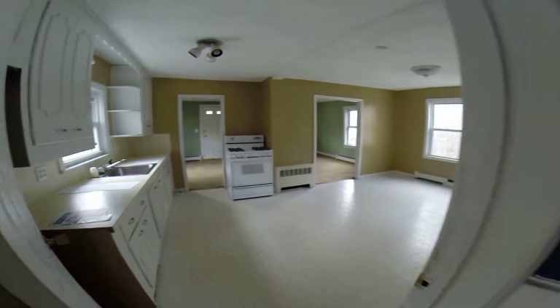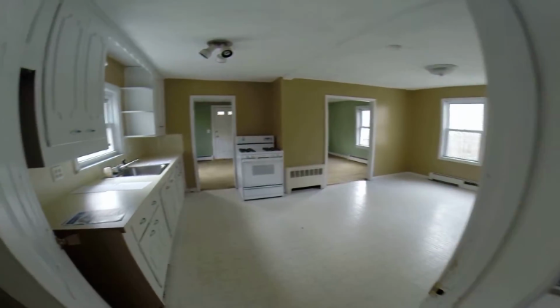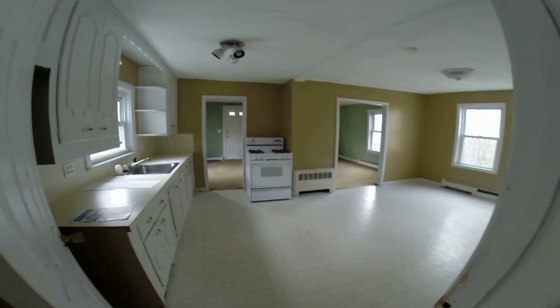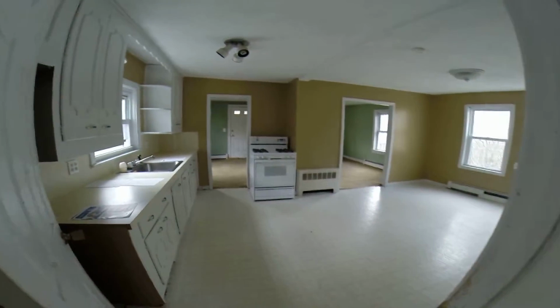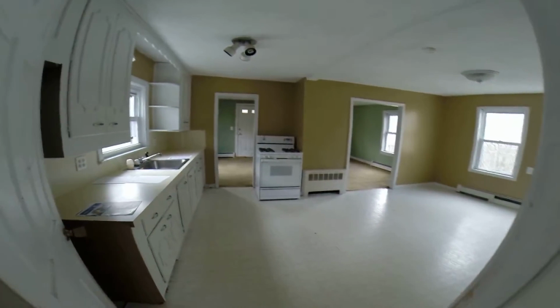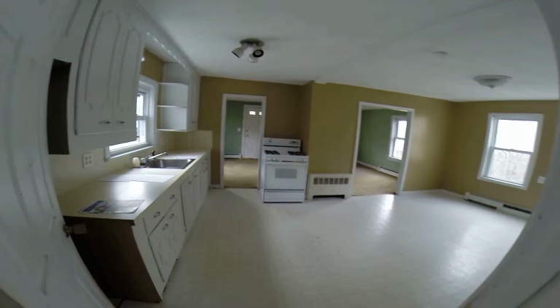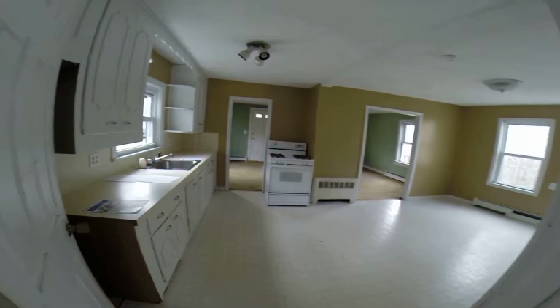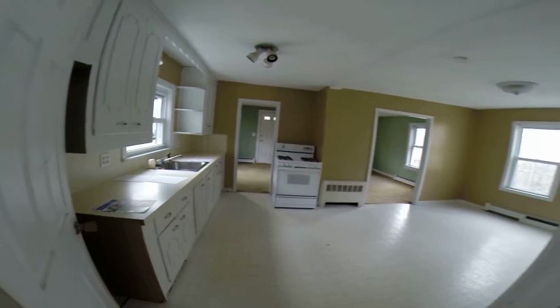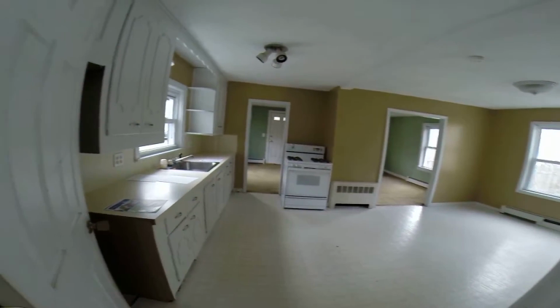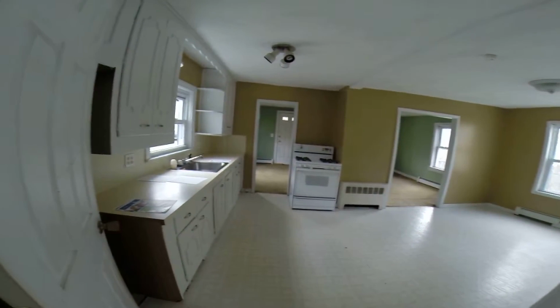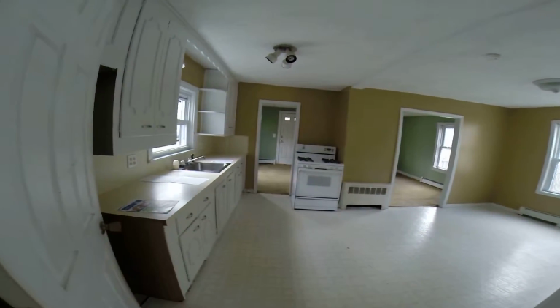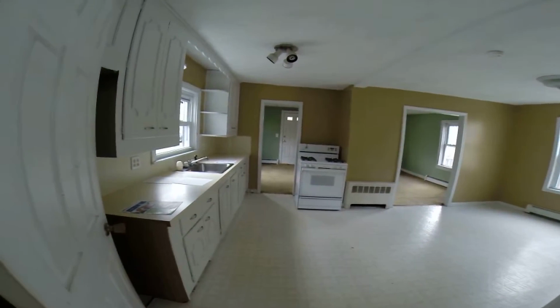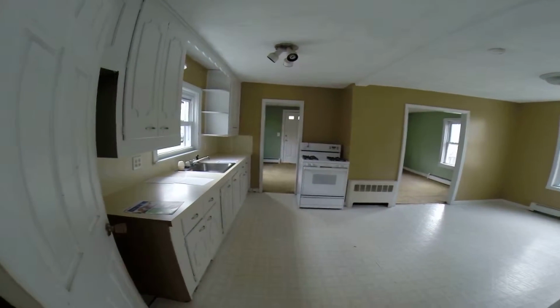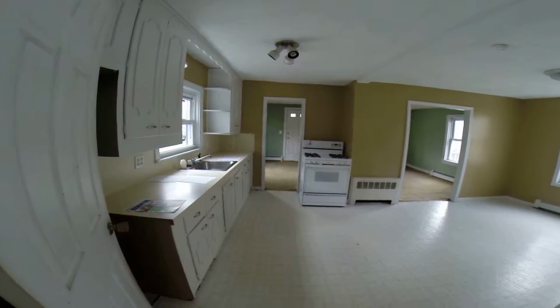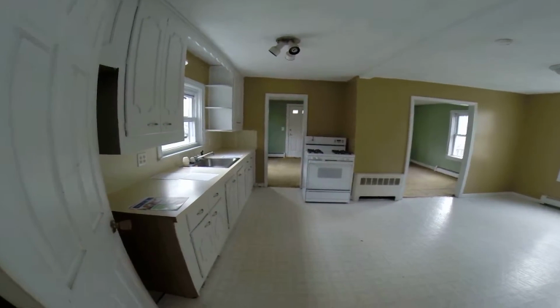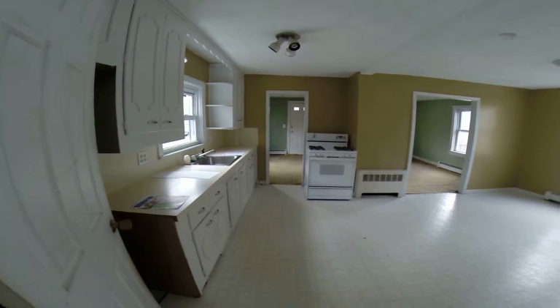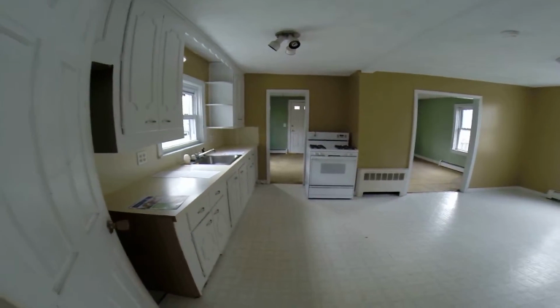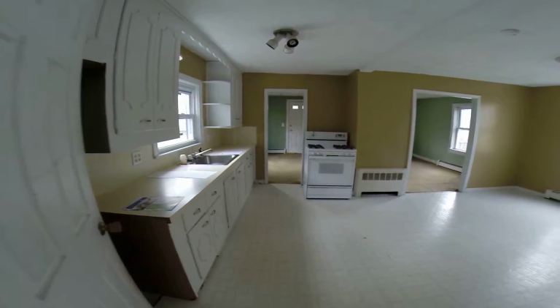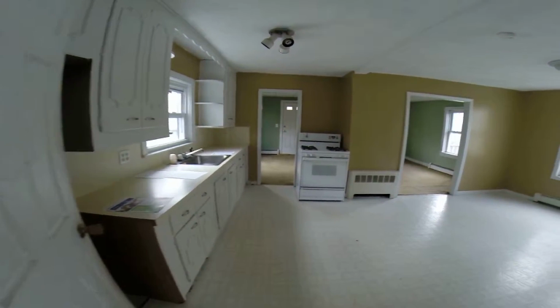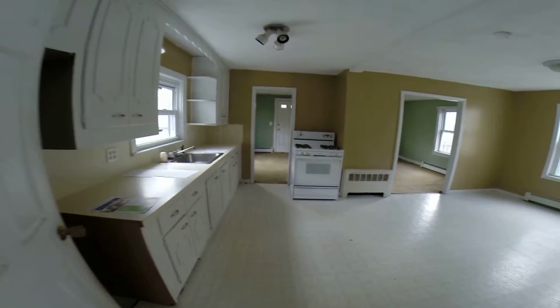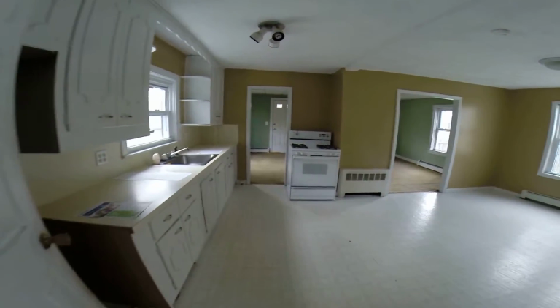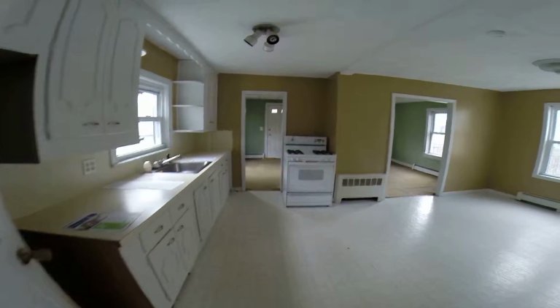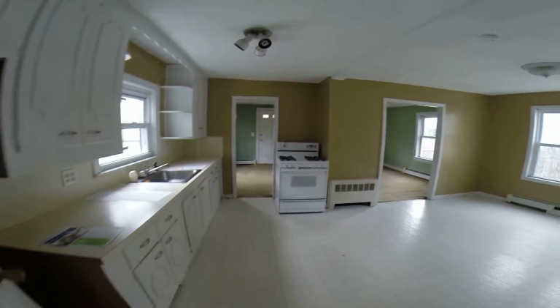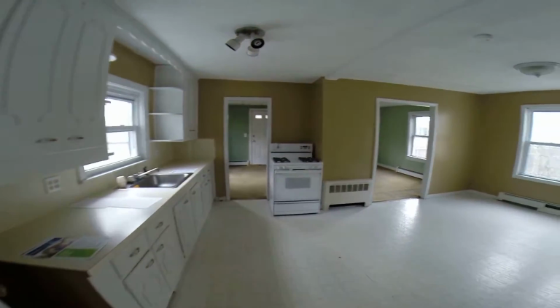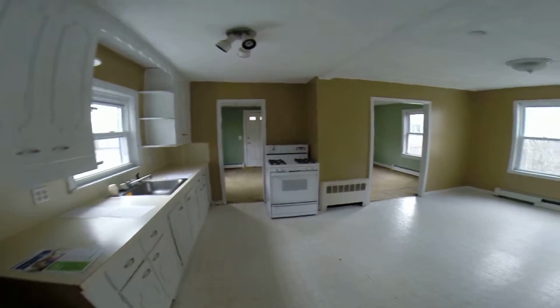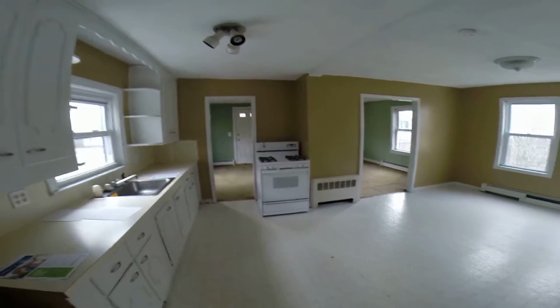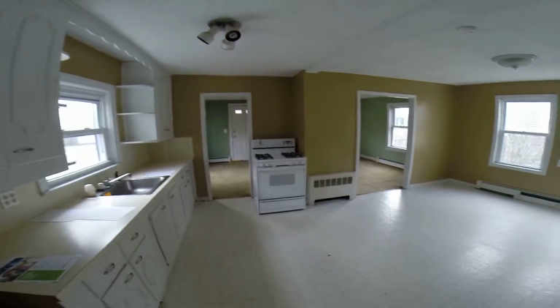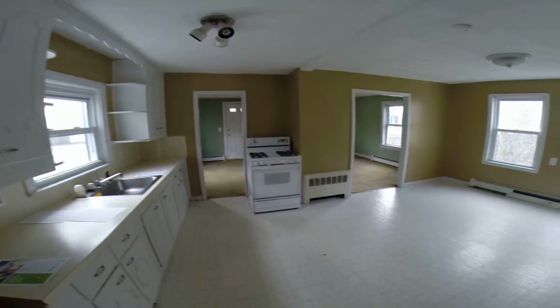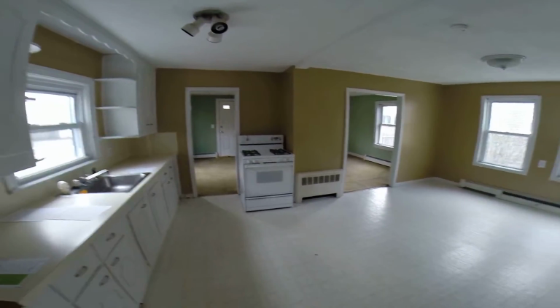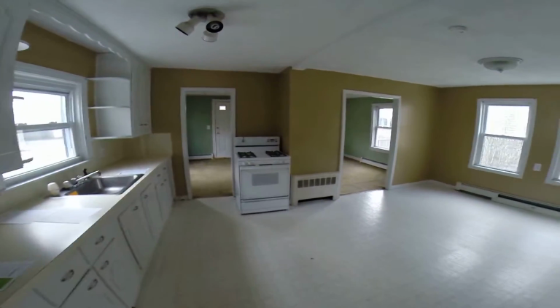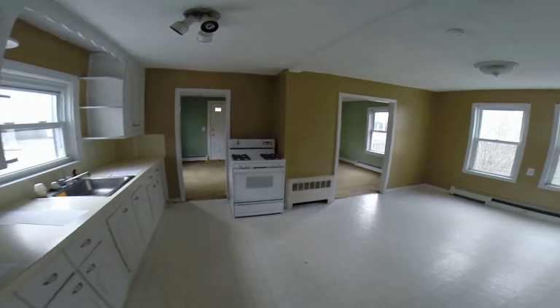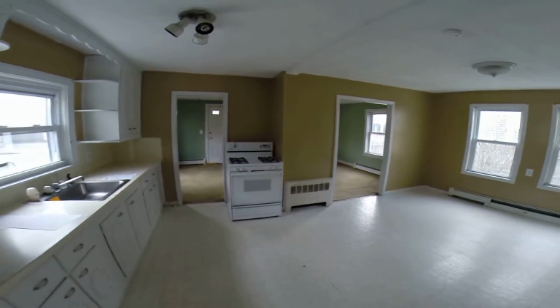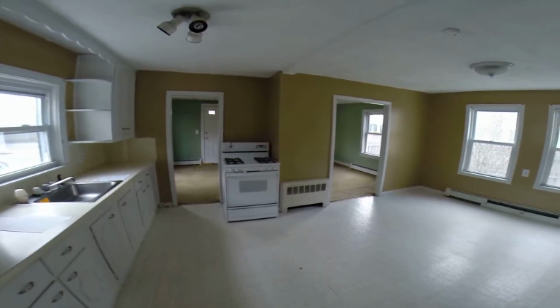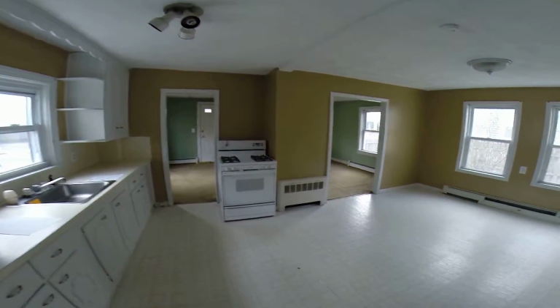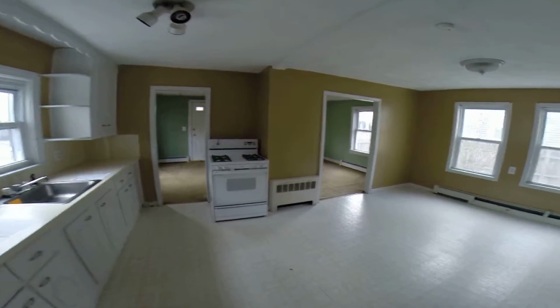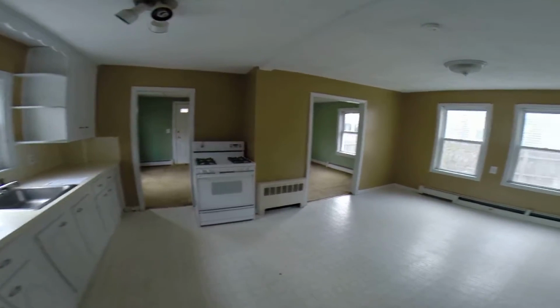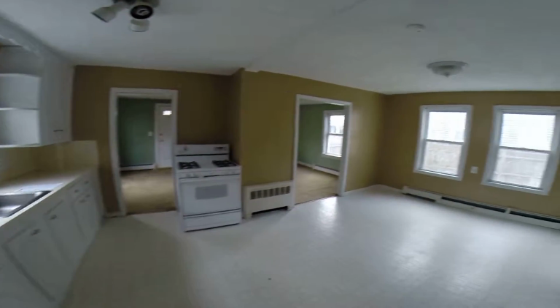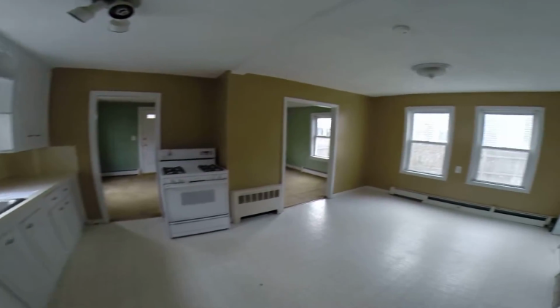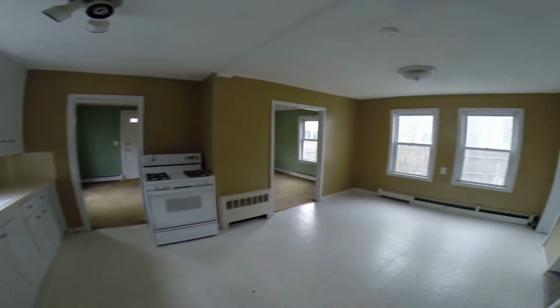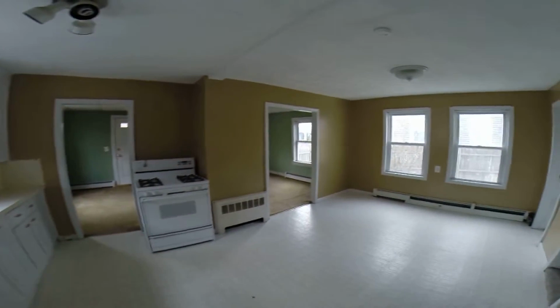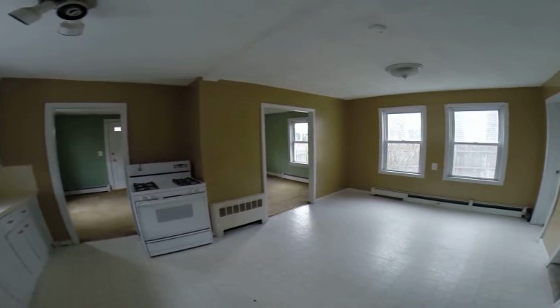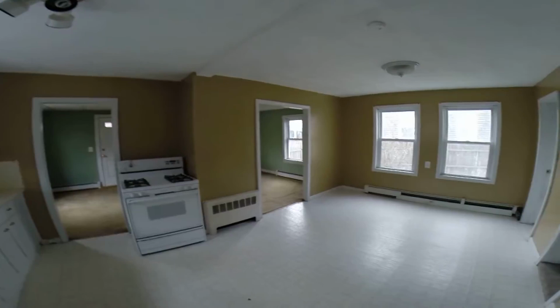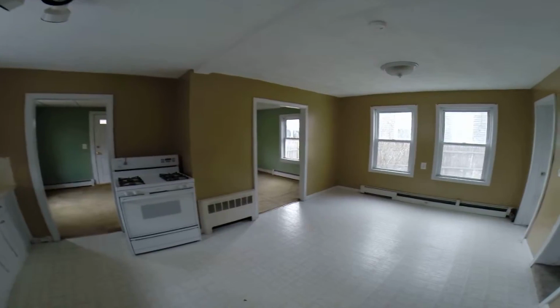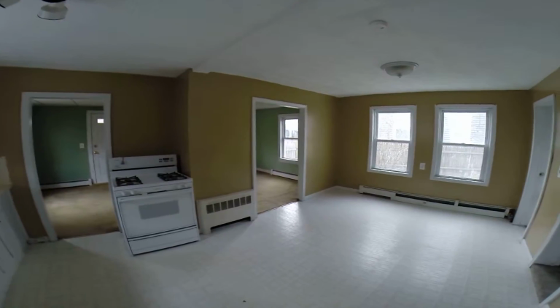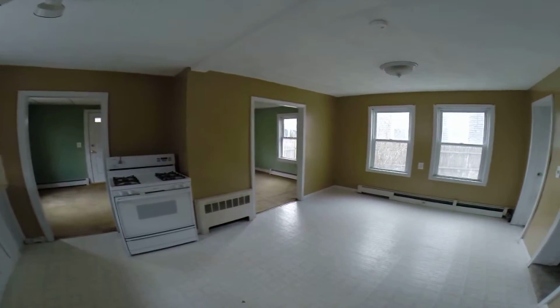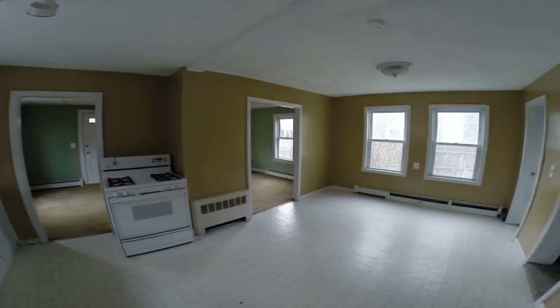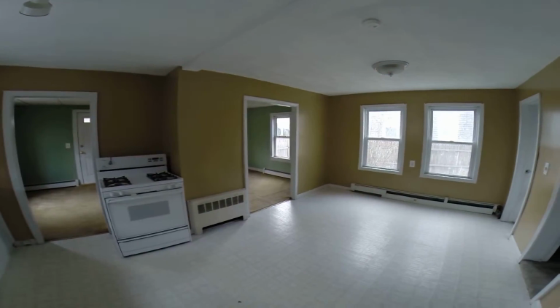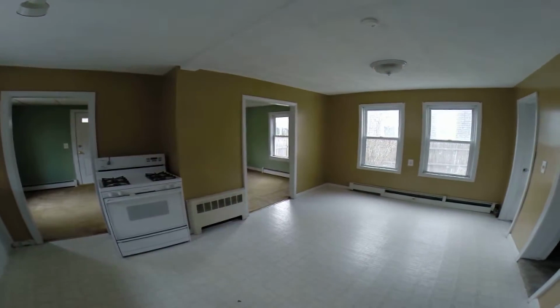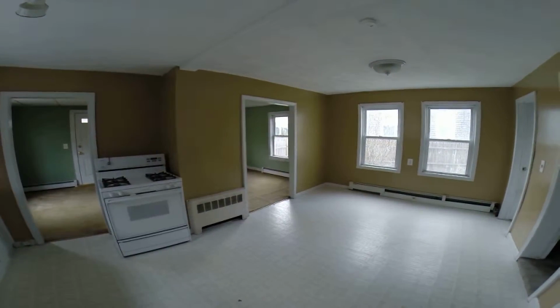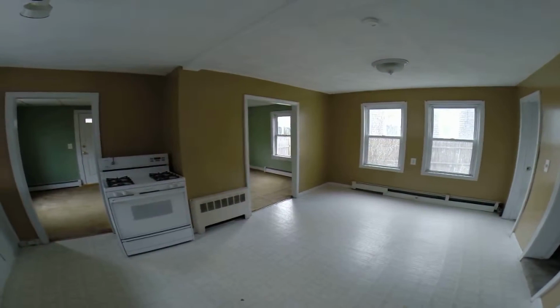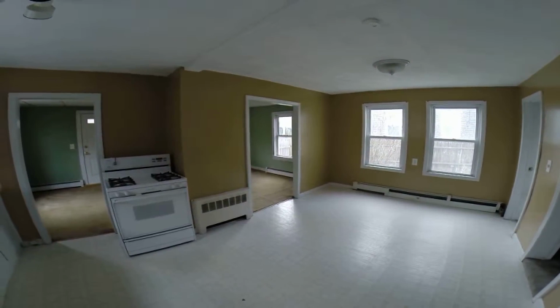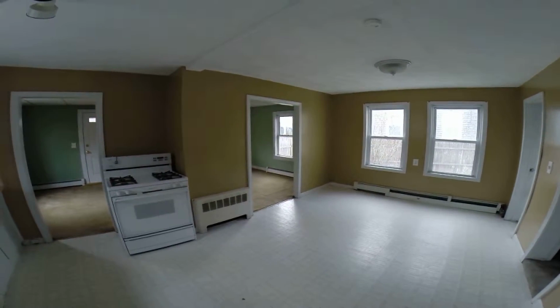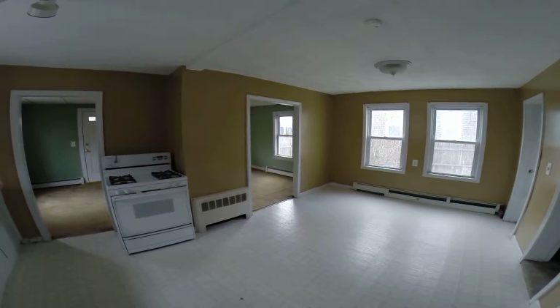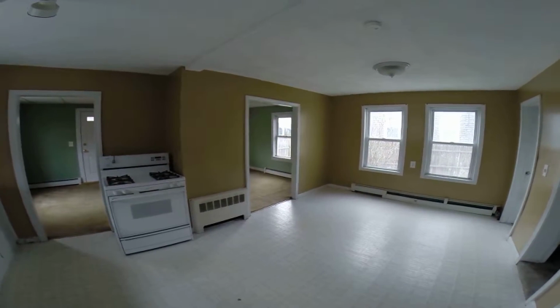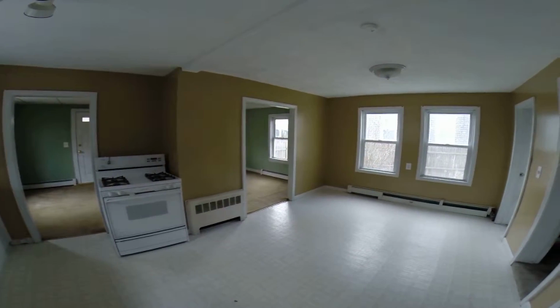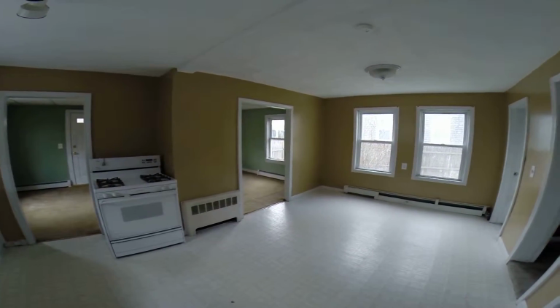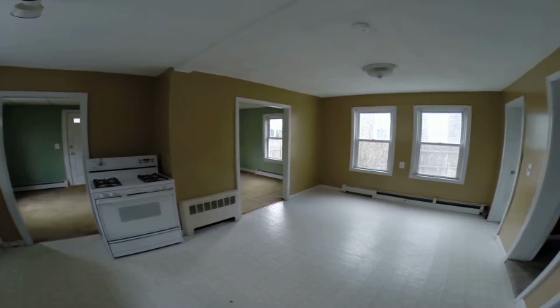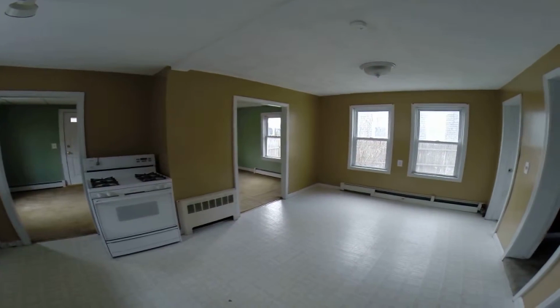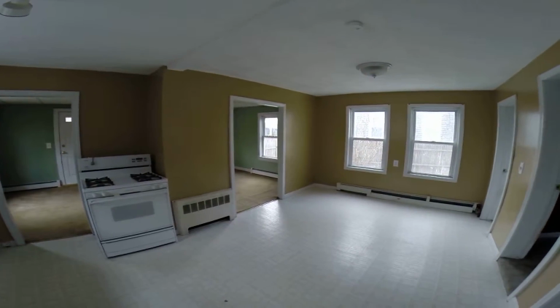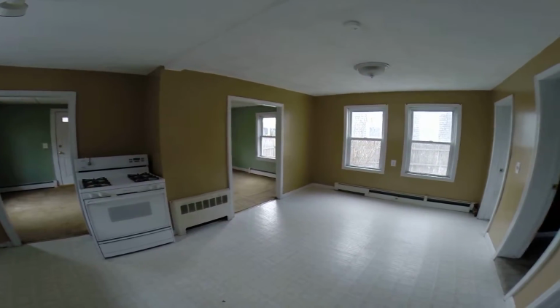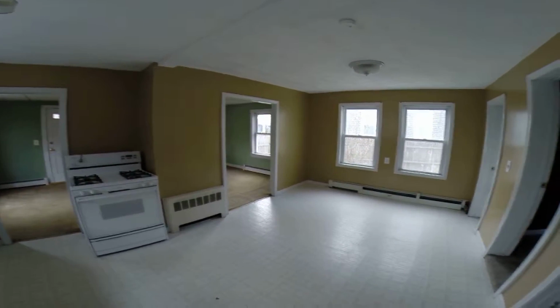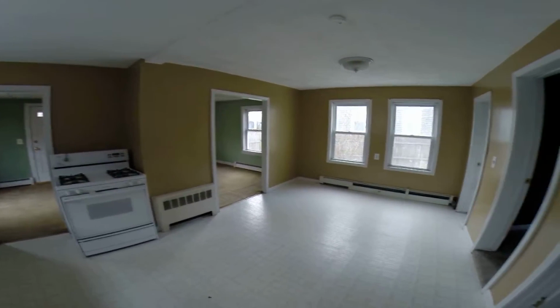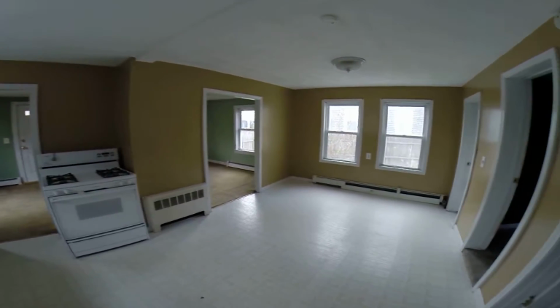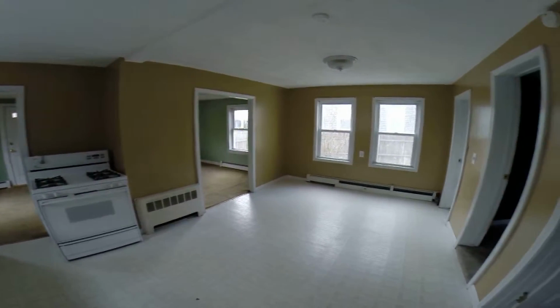Main entry or back door to first floor unit. I'm still only counting one bedroom really down here.